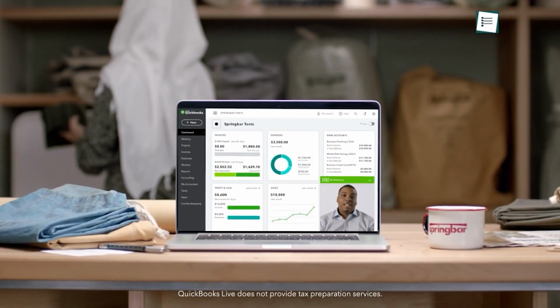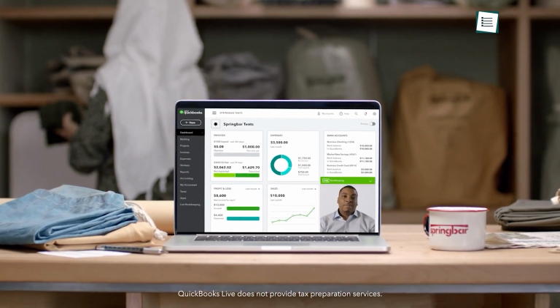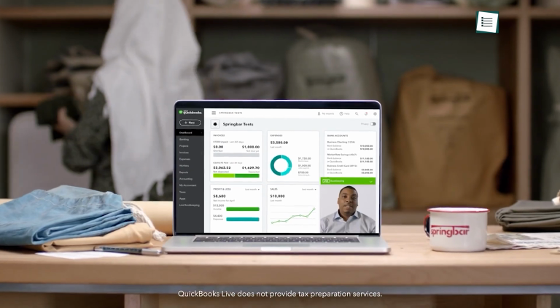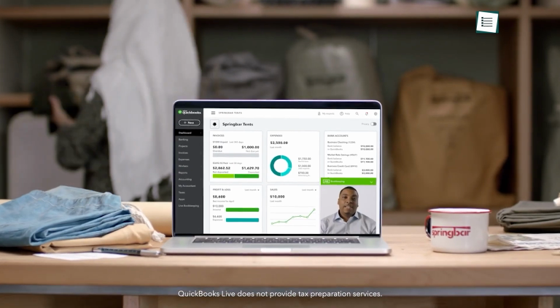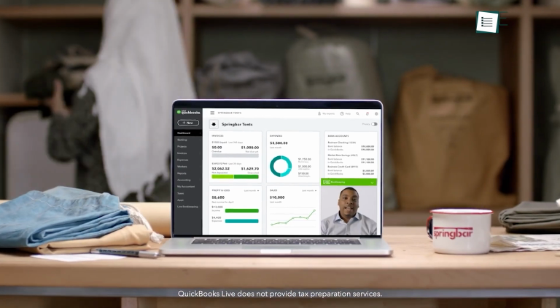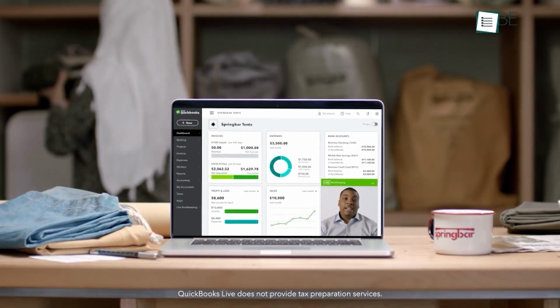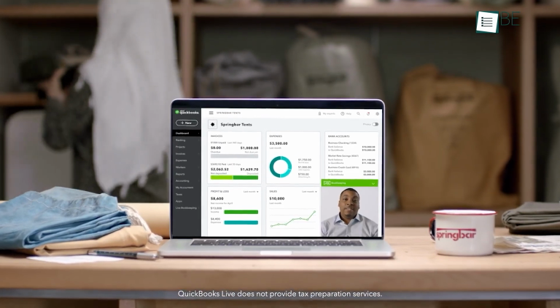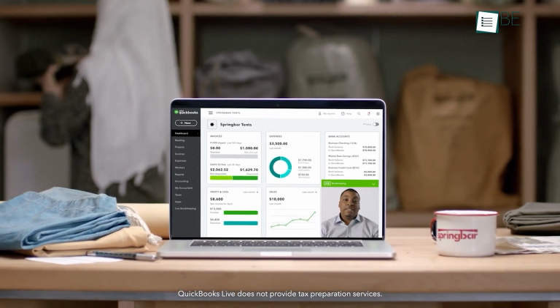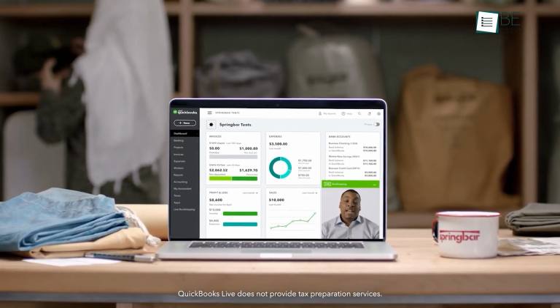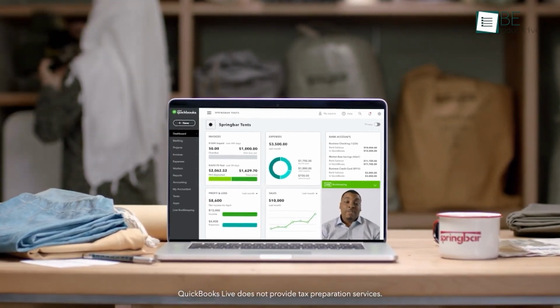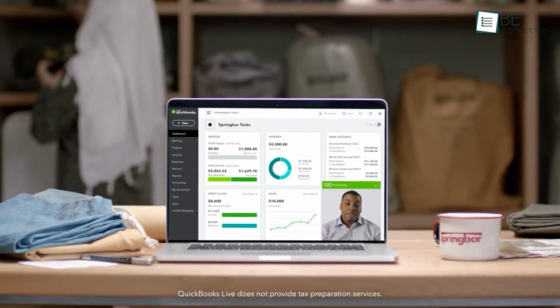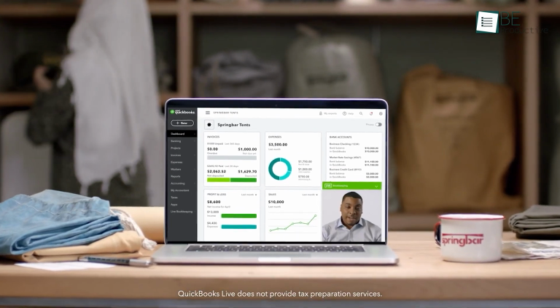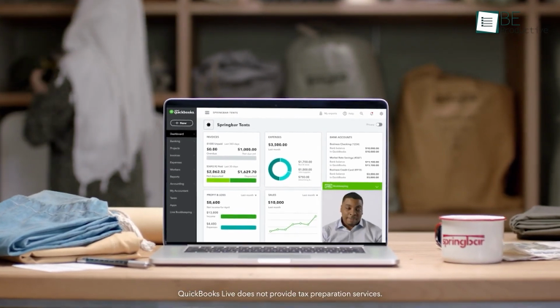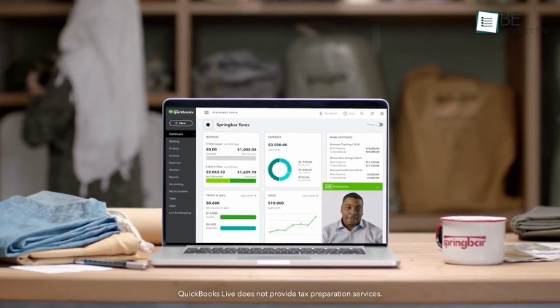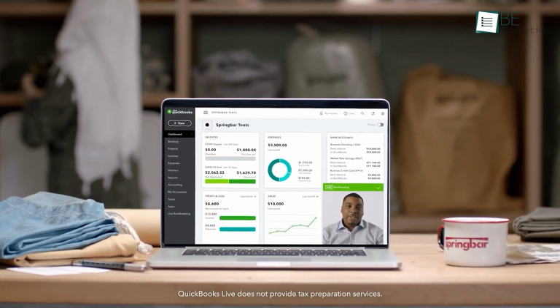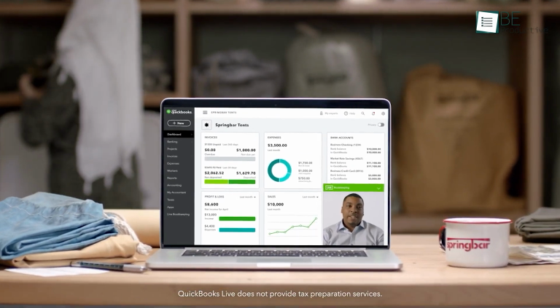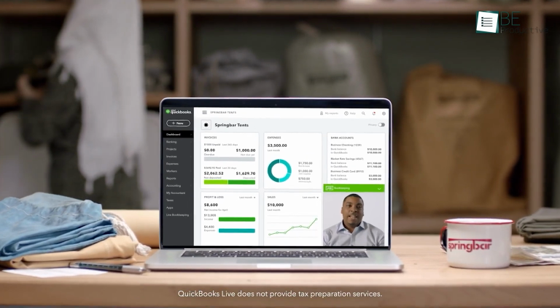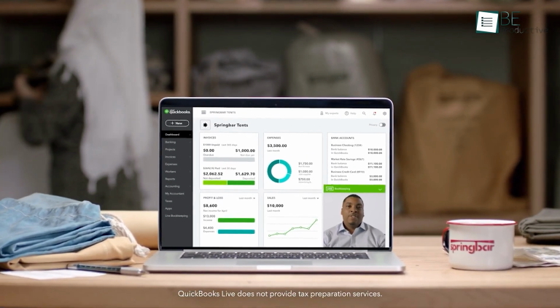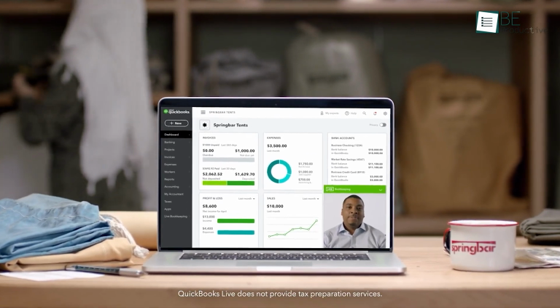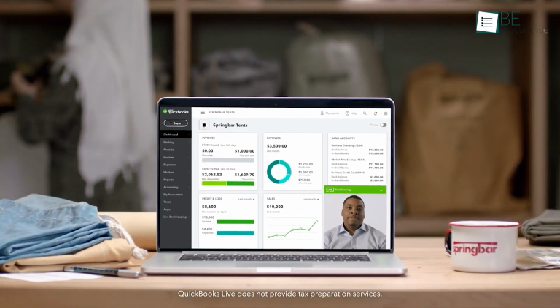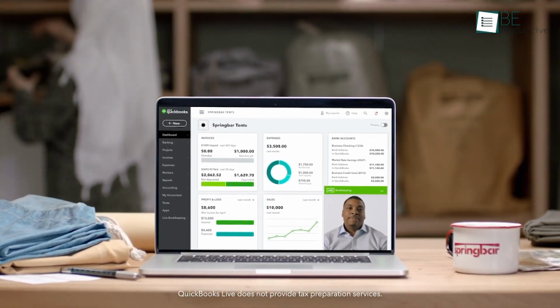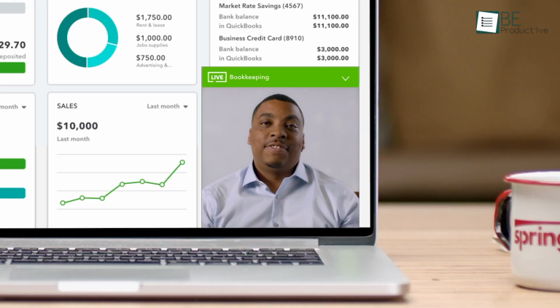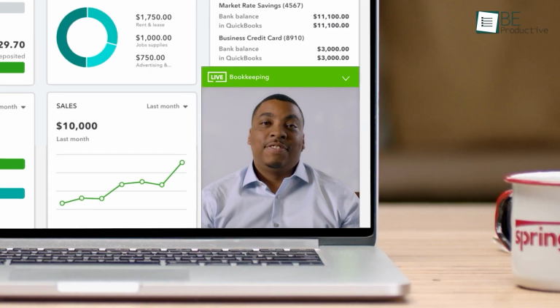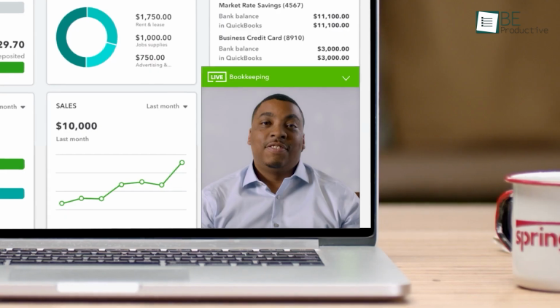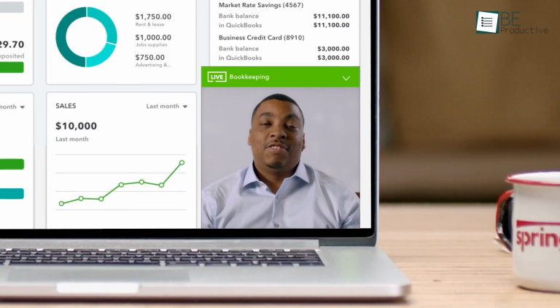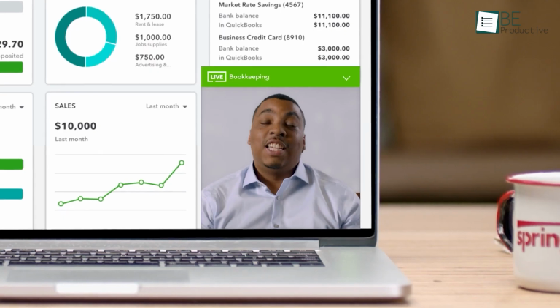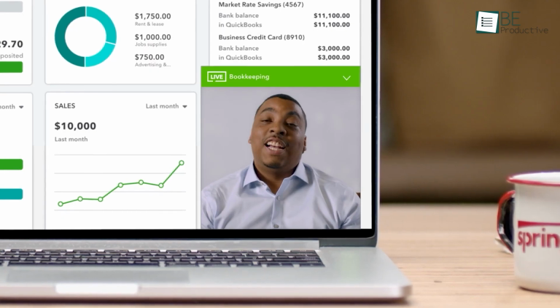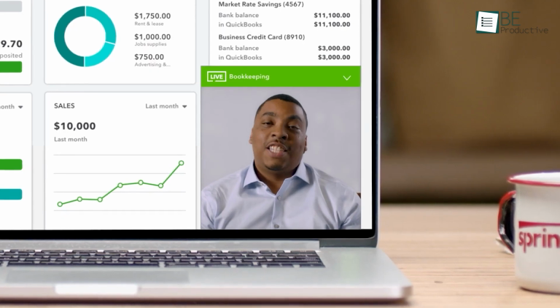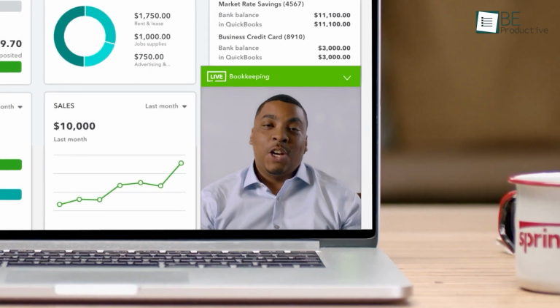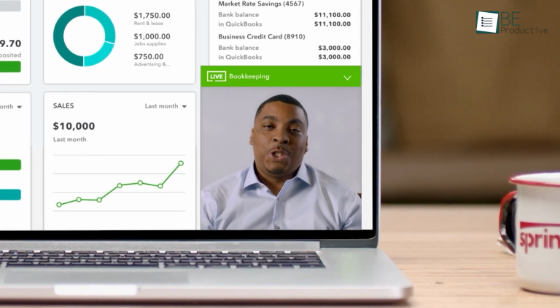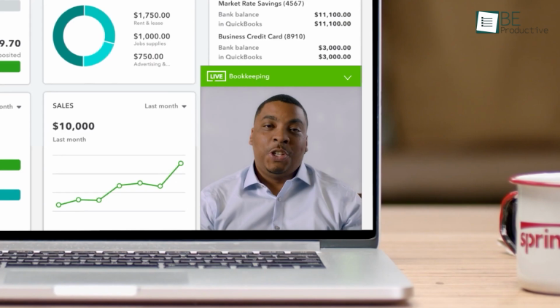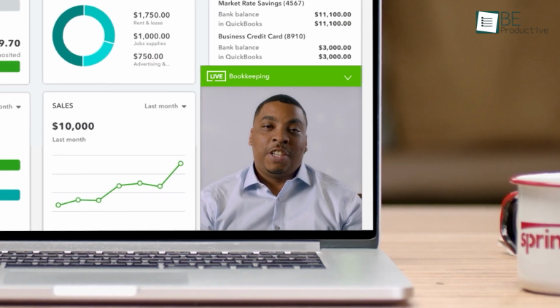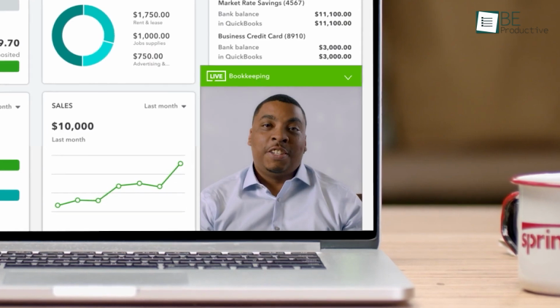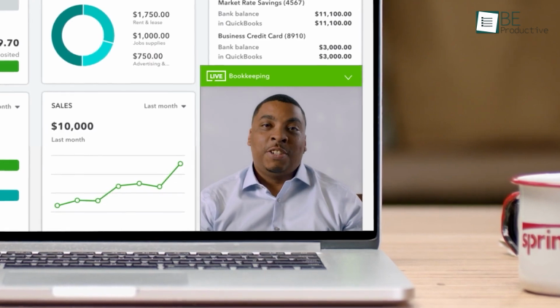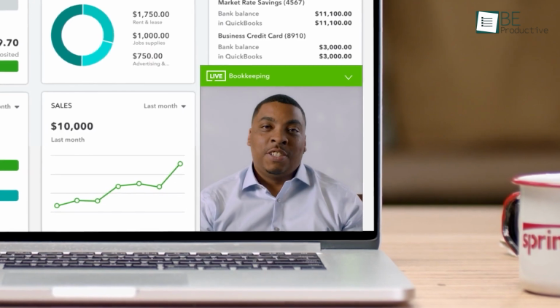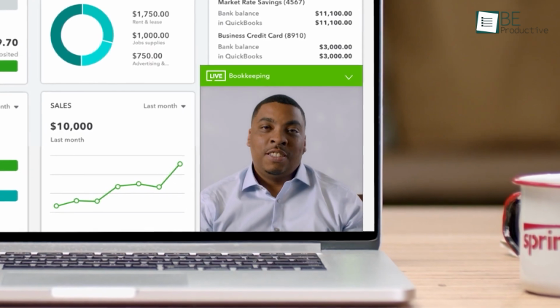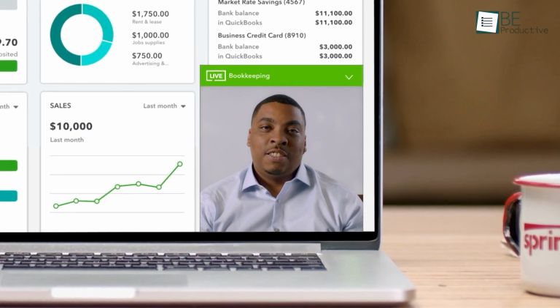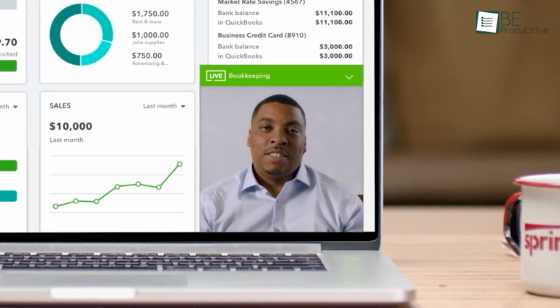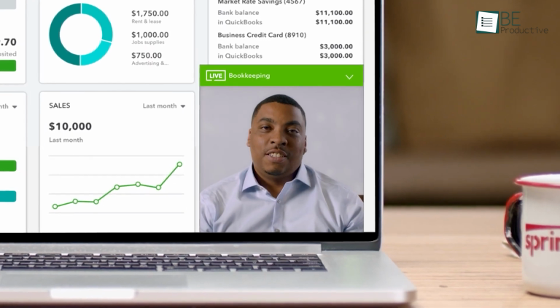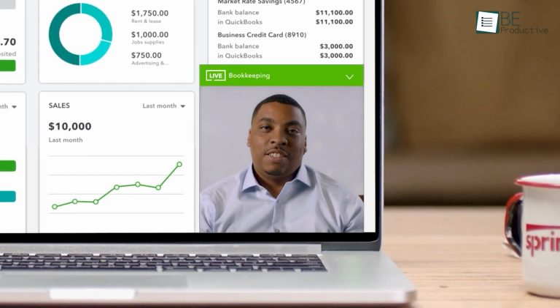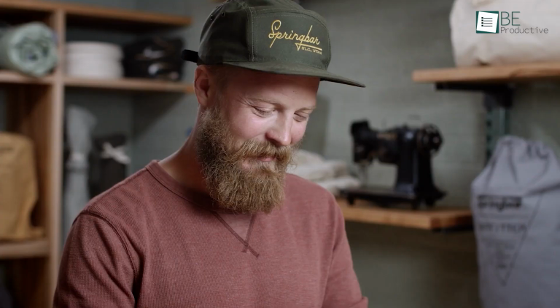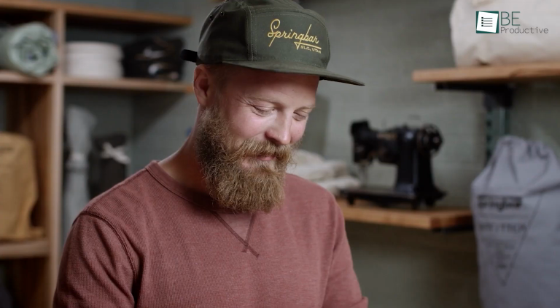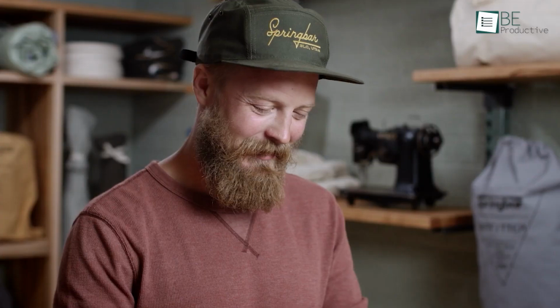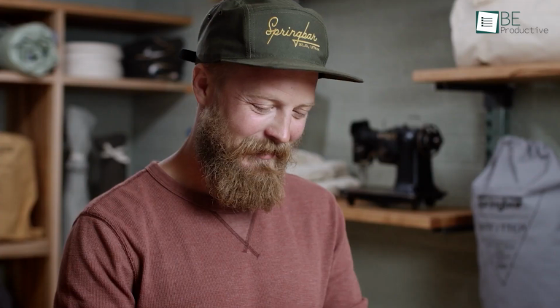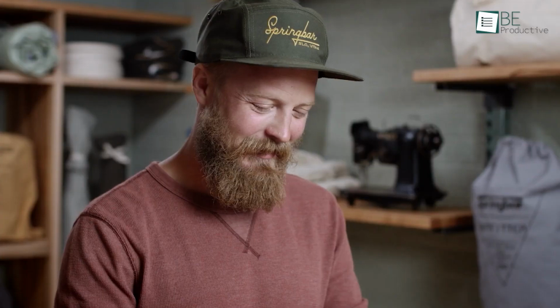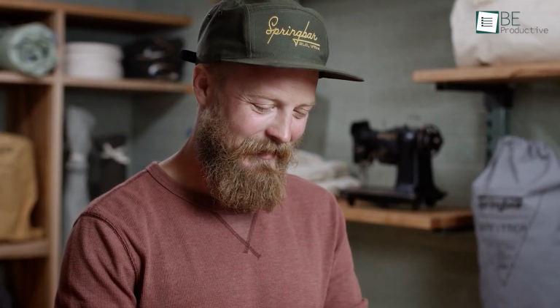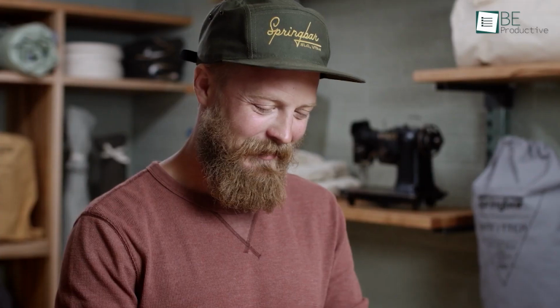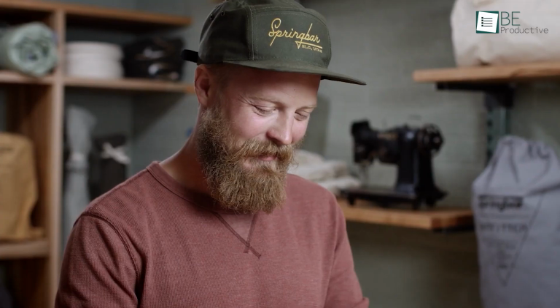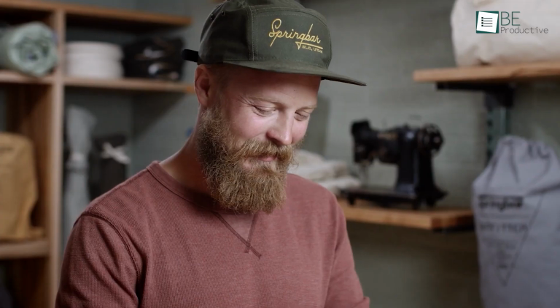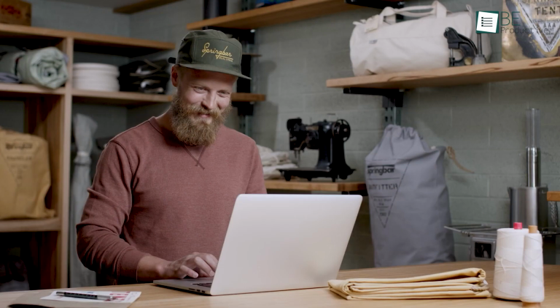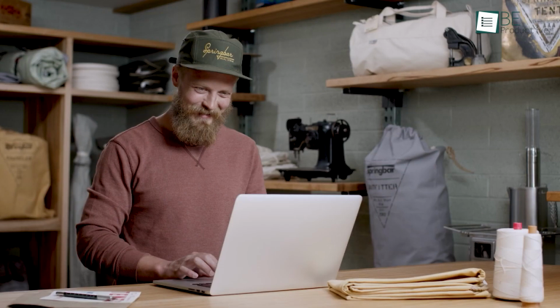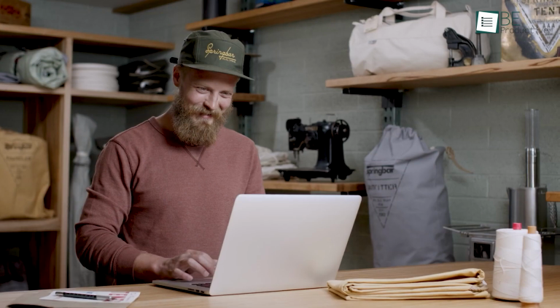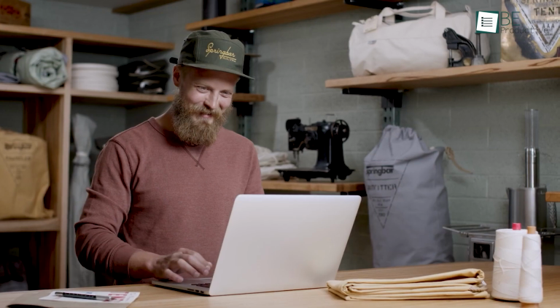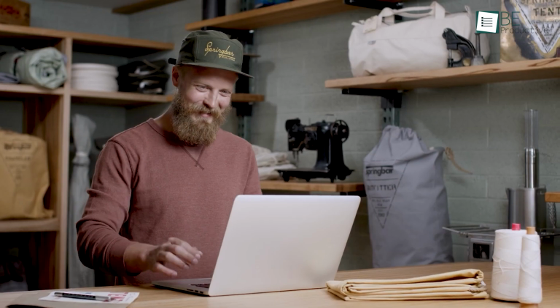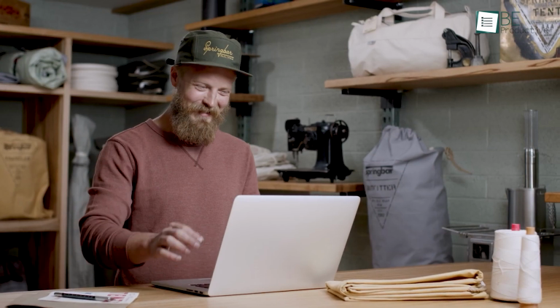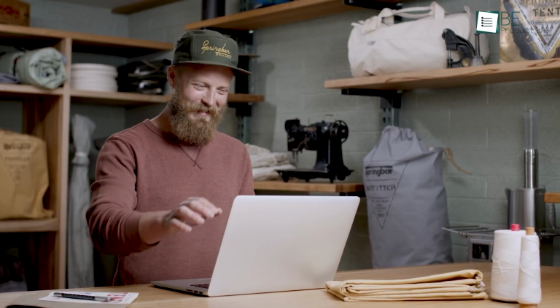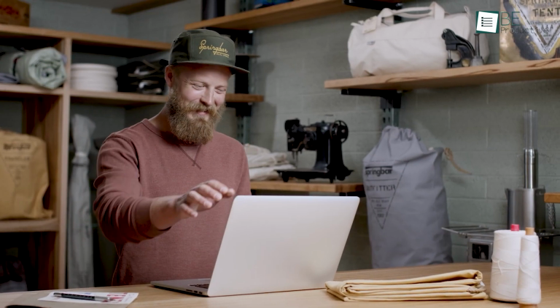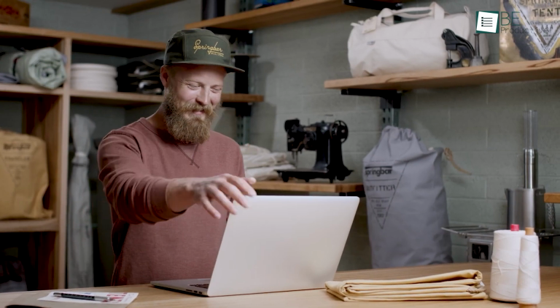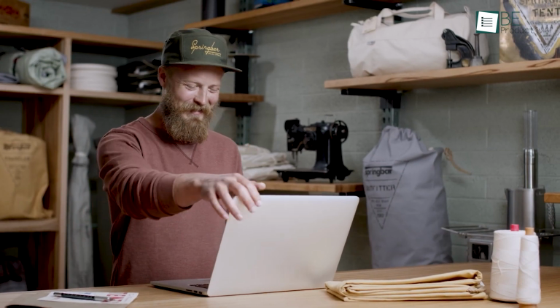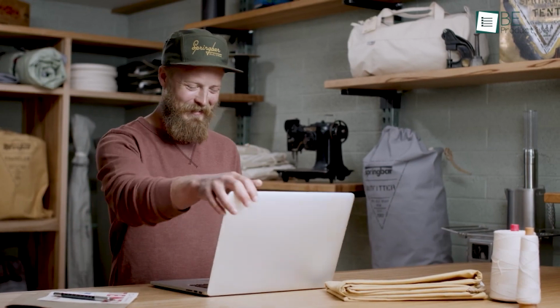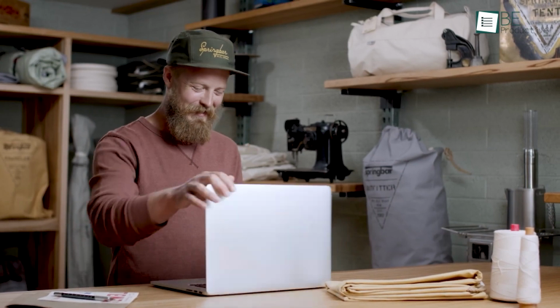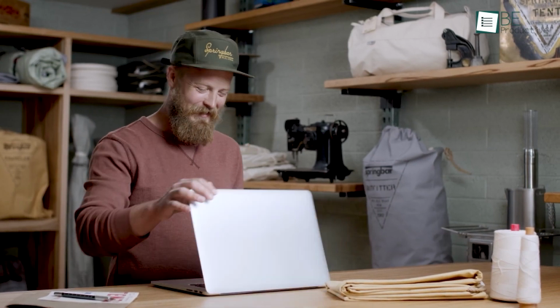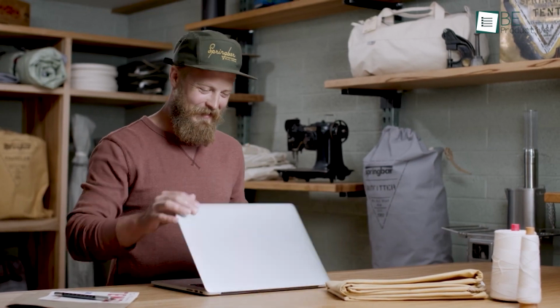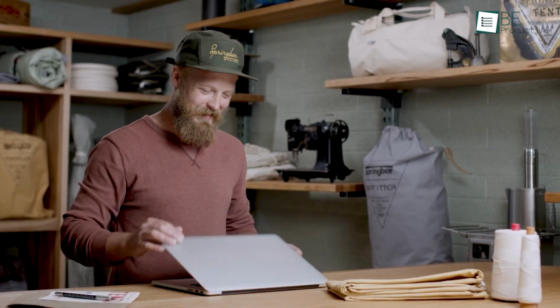QuickBooks features are more flexible, which makes it suitable for businesses that expect to grow and require more detailed financial management.